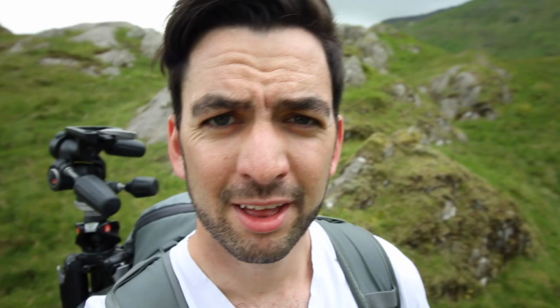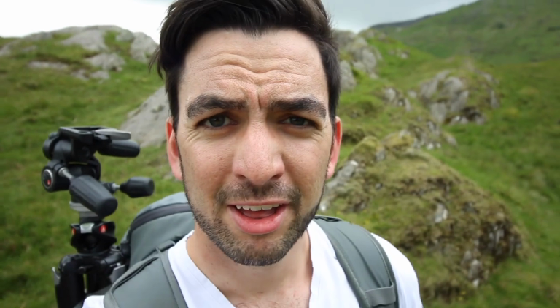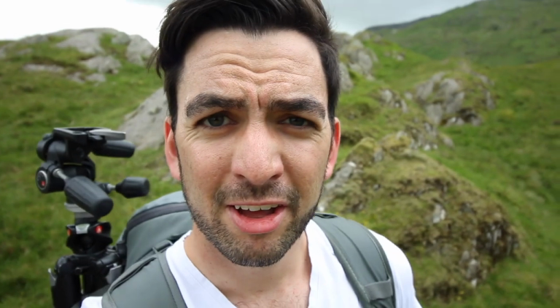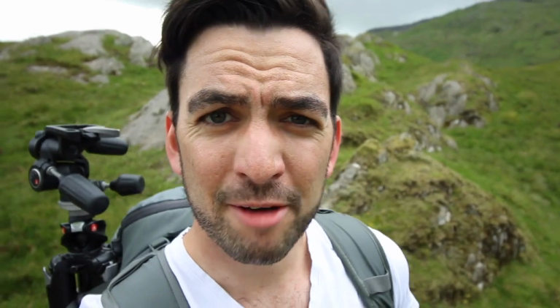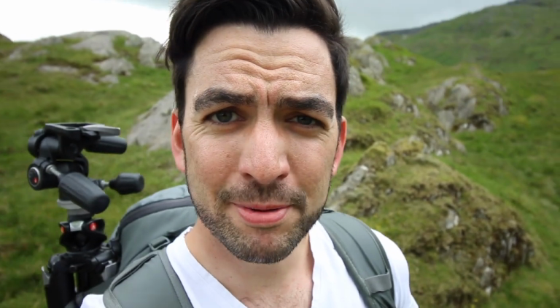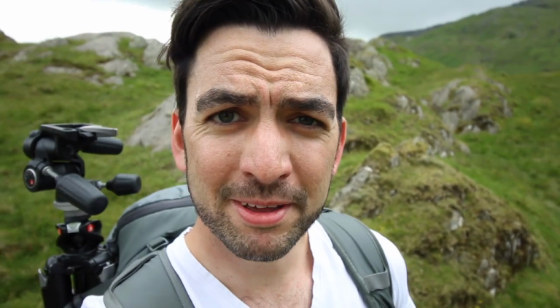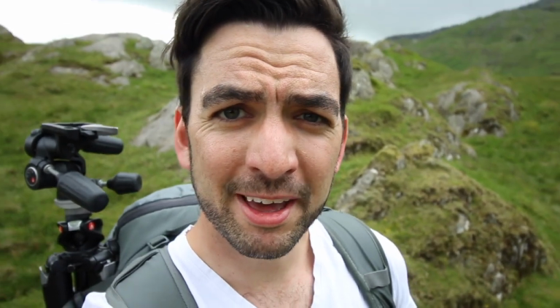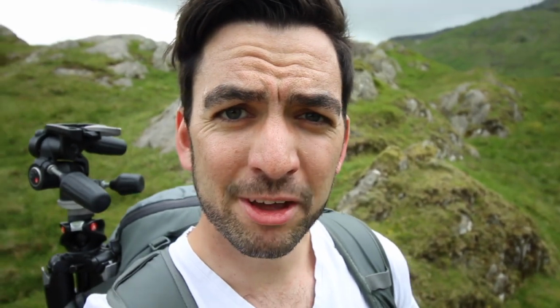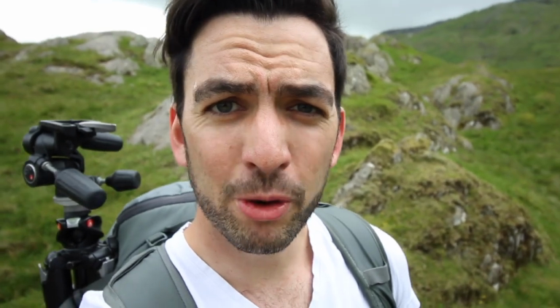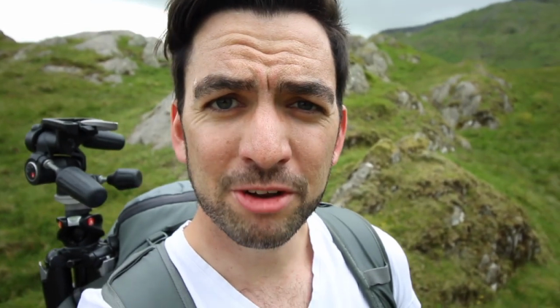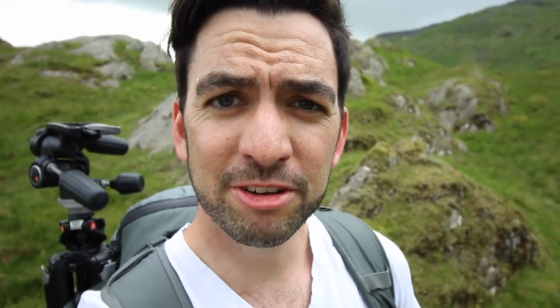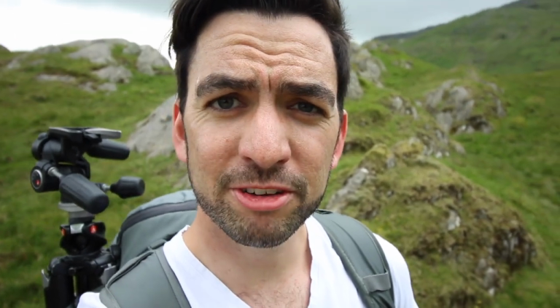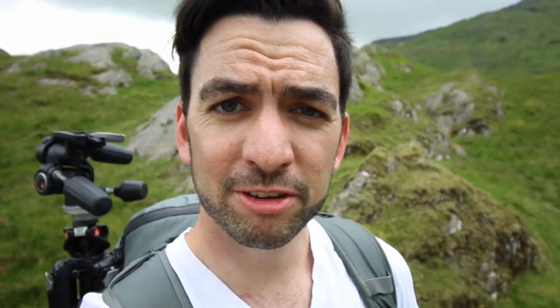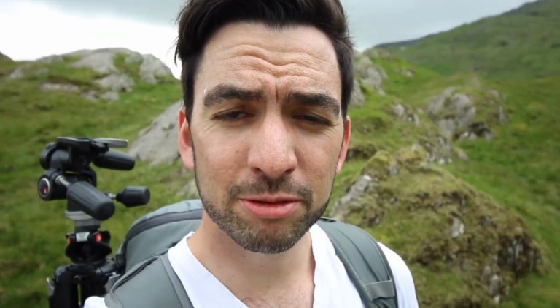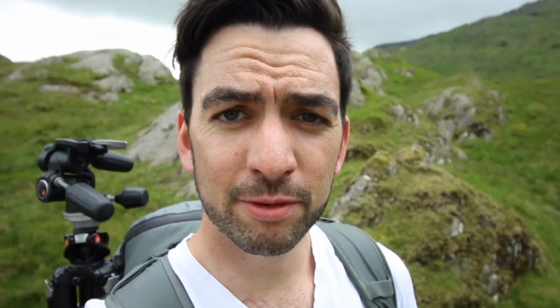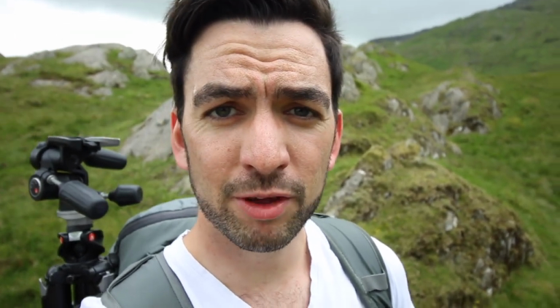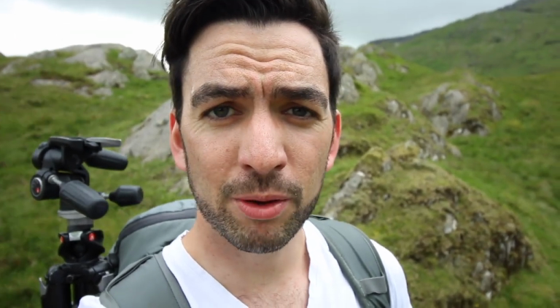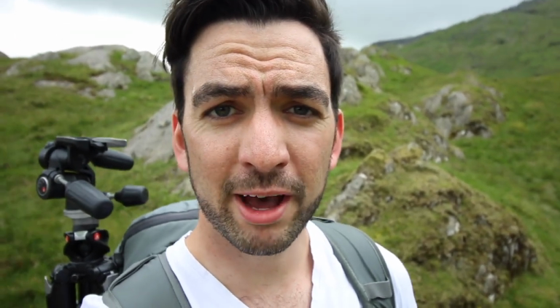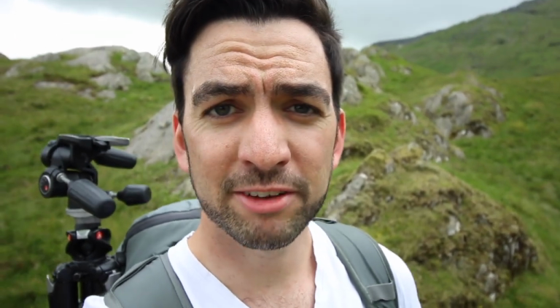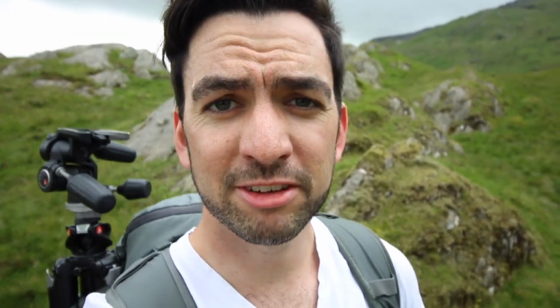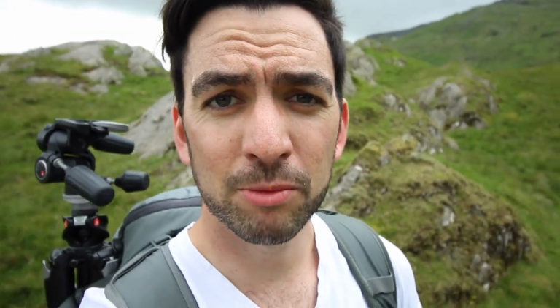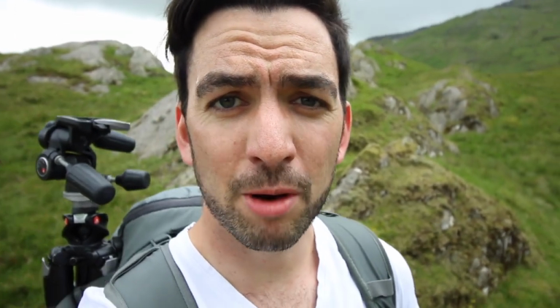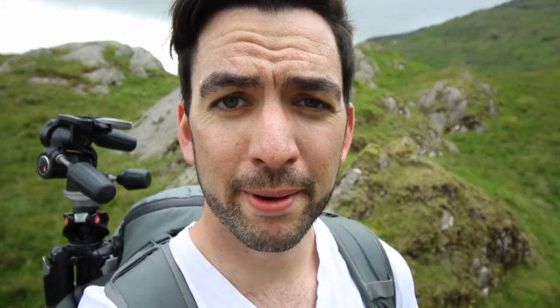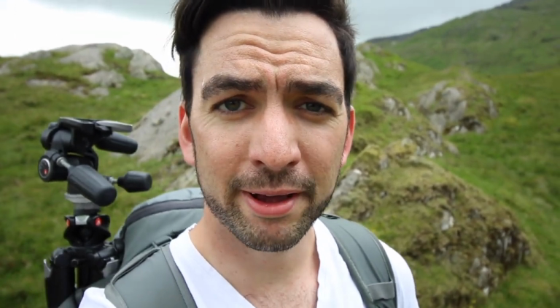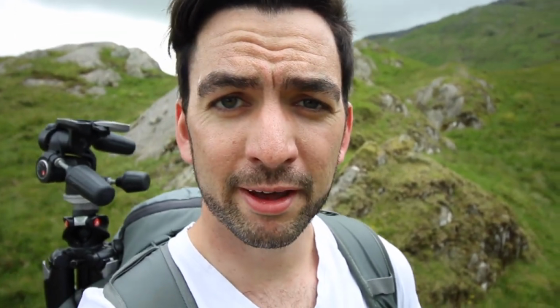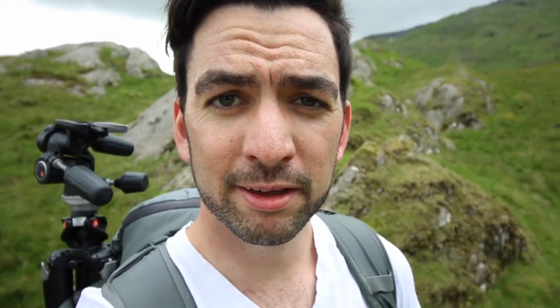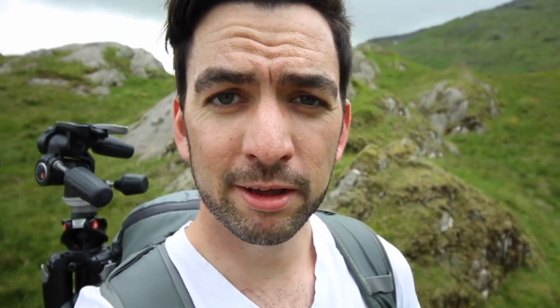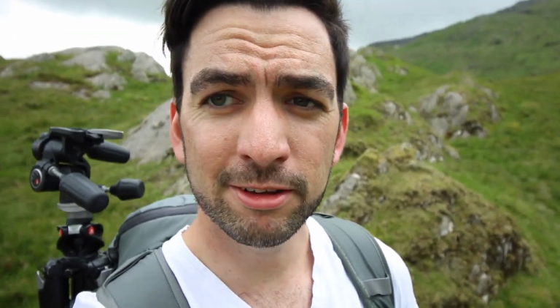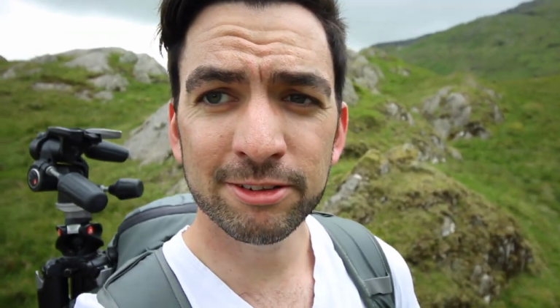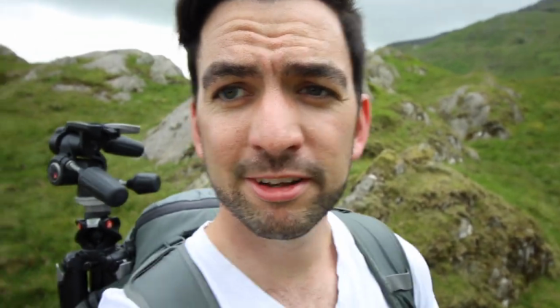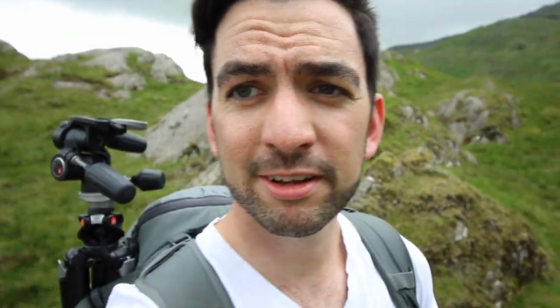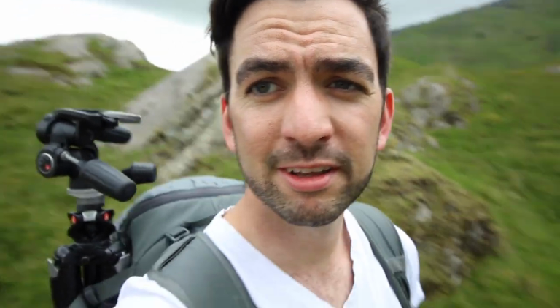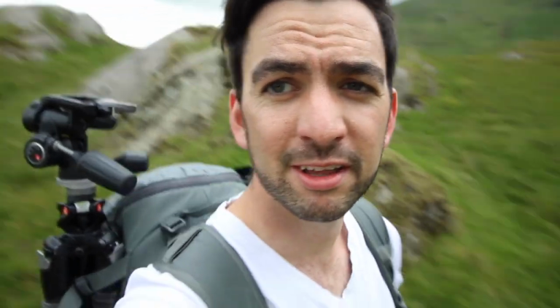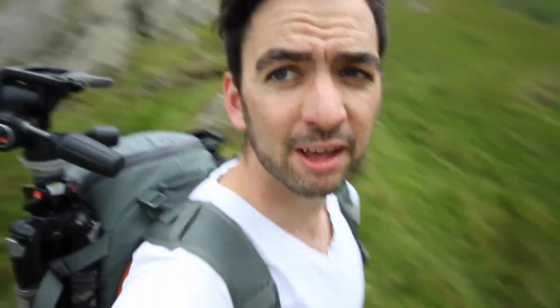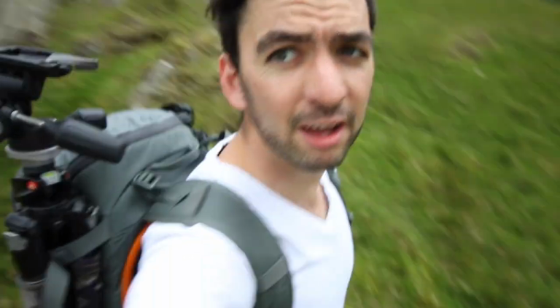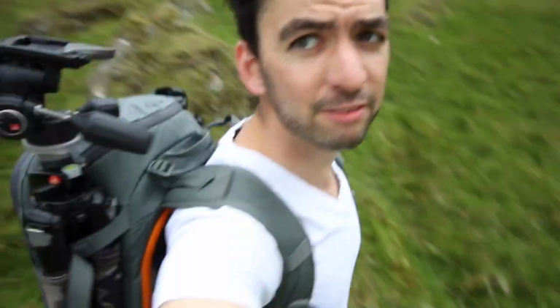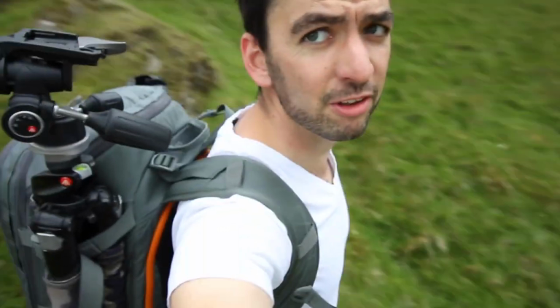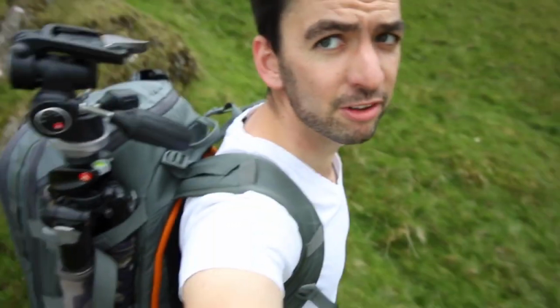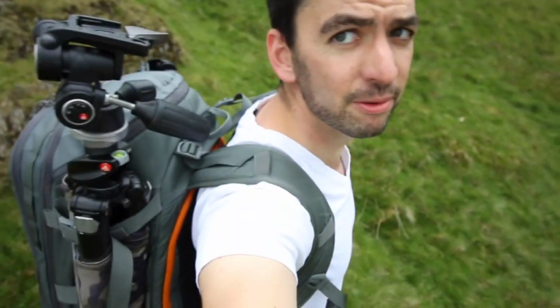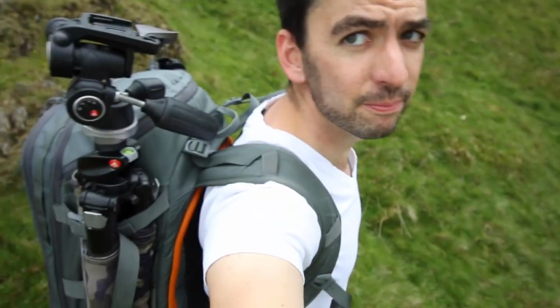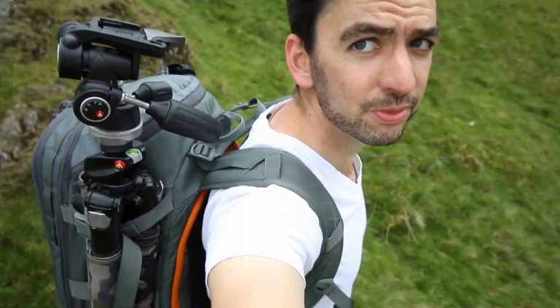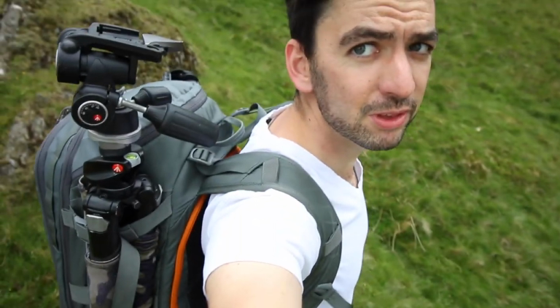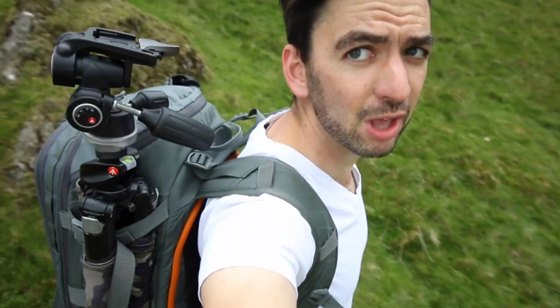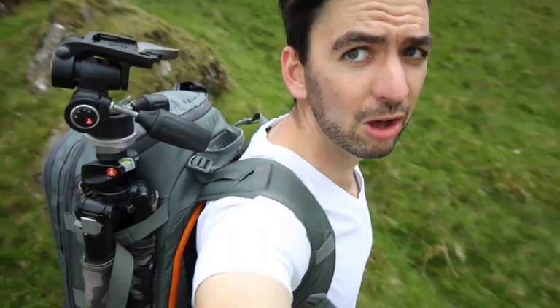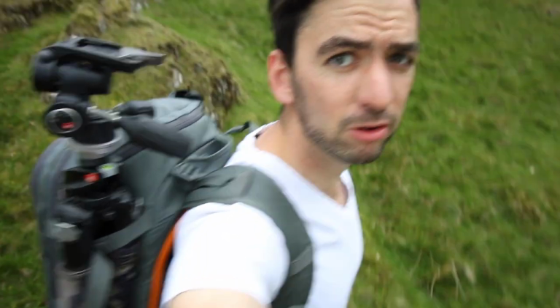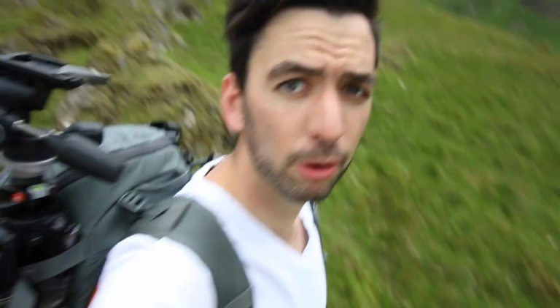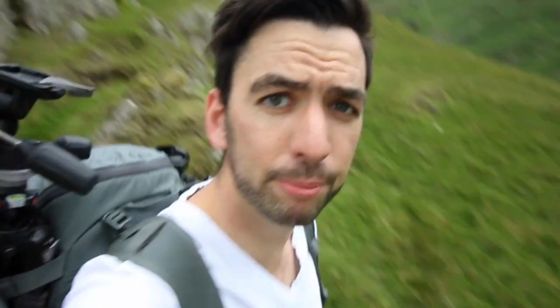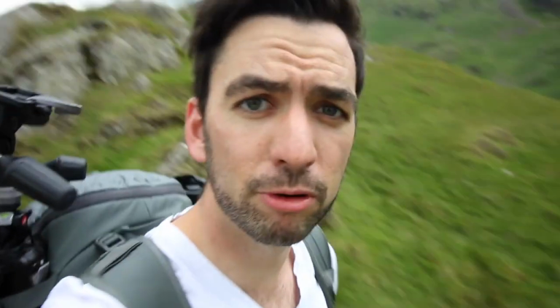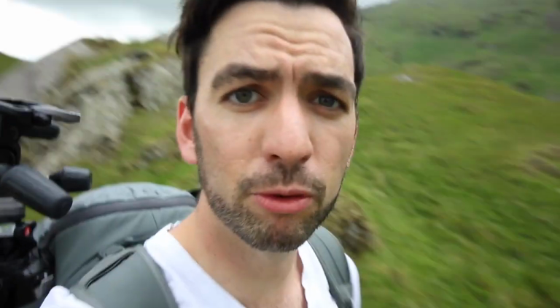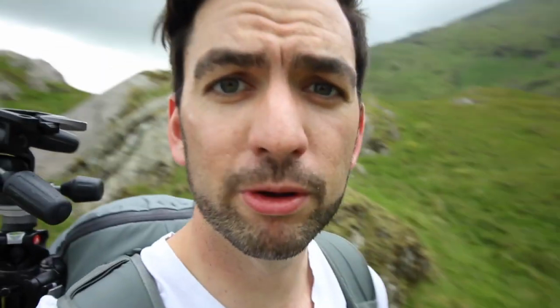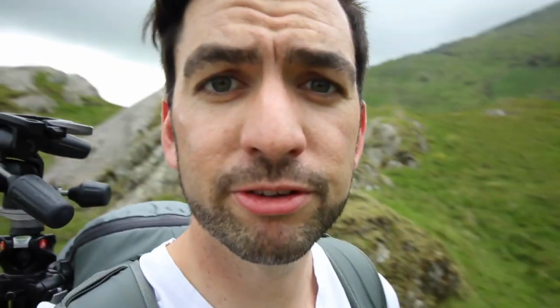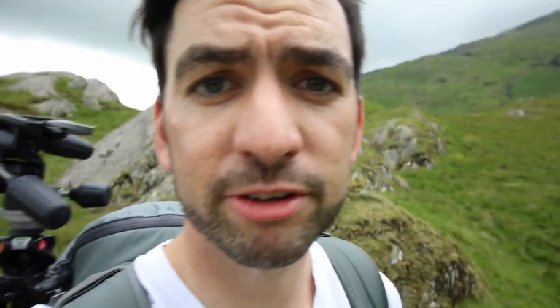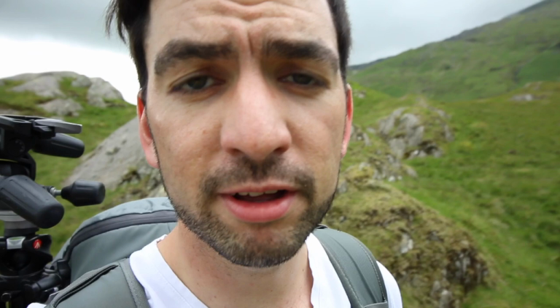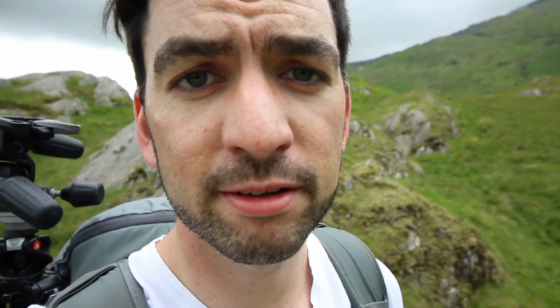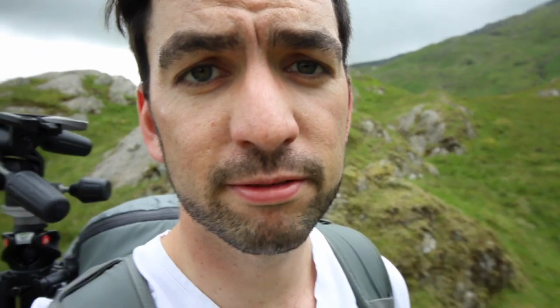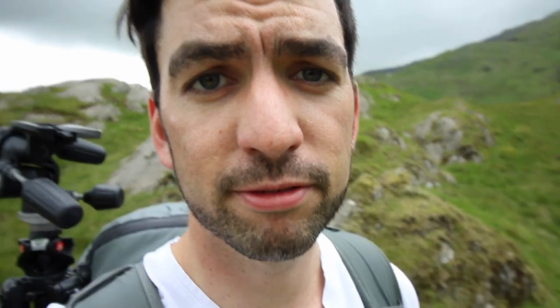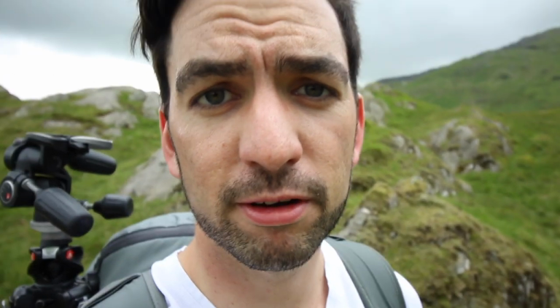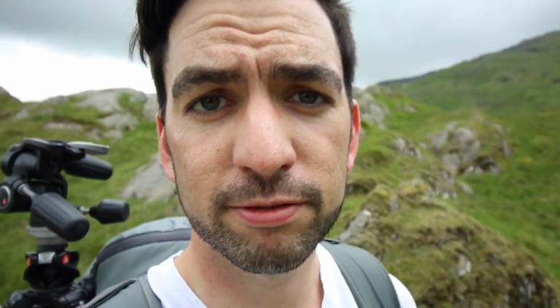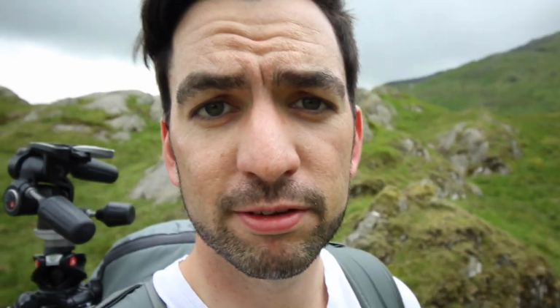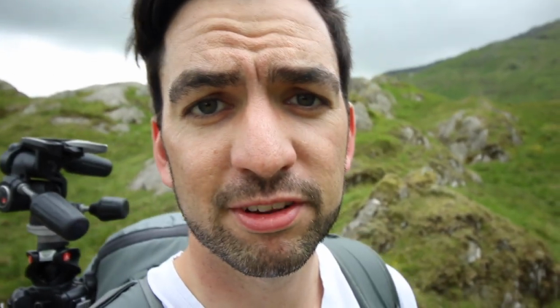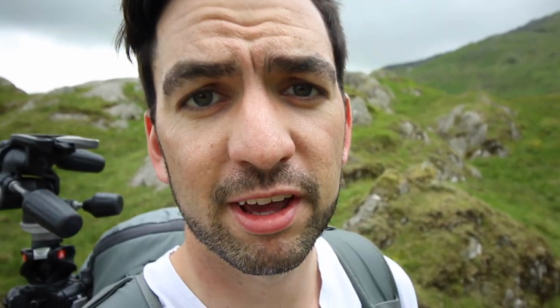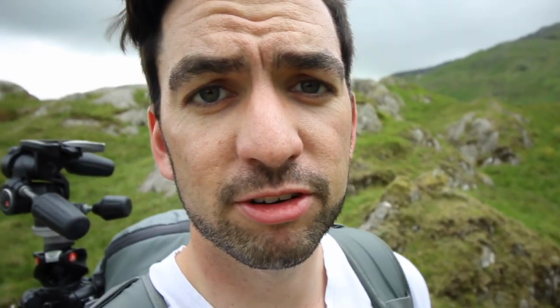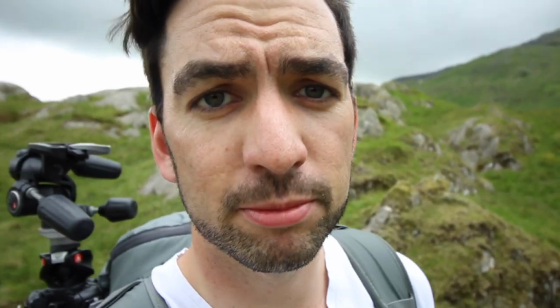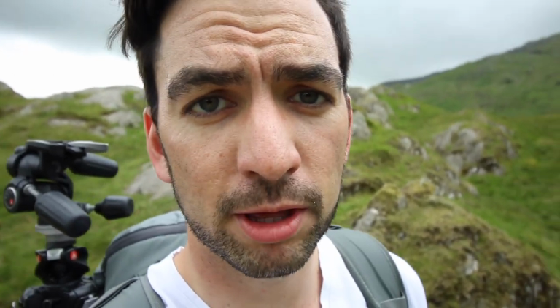I've been getting questions from some of you asking what bag I use. I've got the Lowepro Whistler 450 AW.